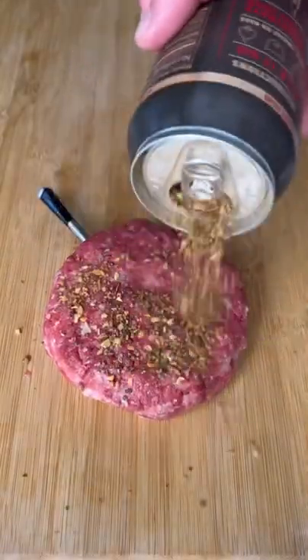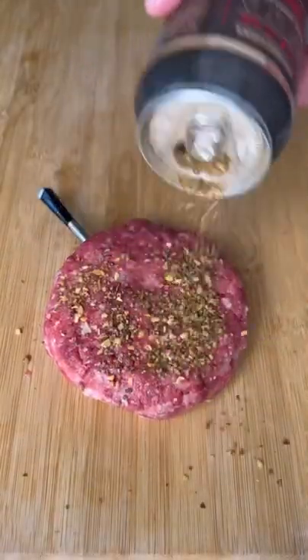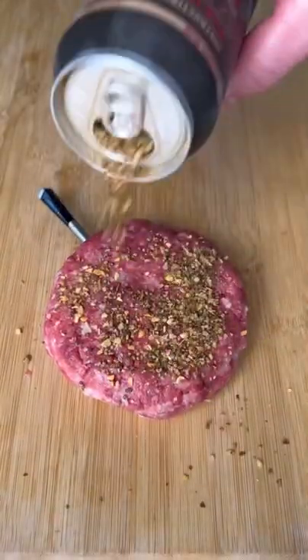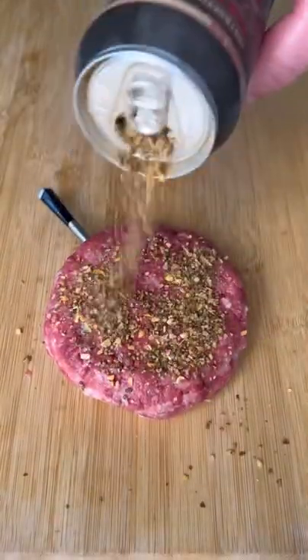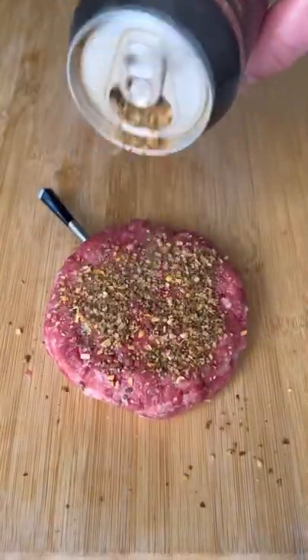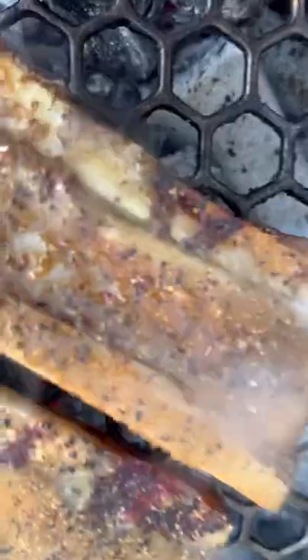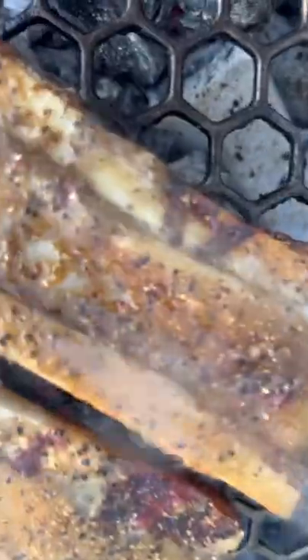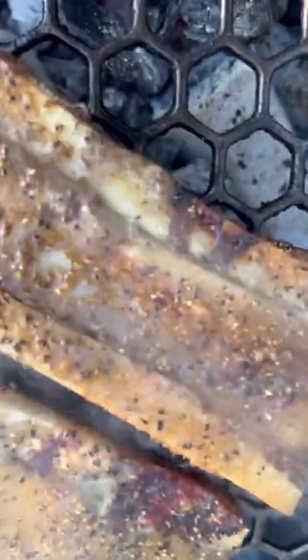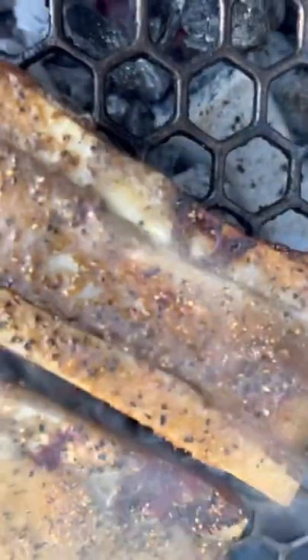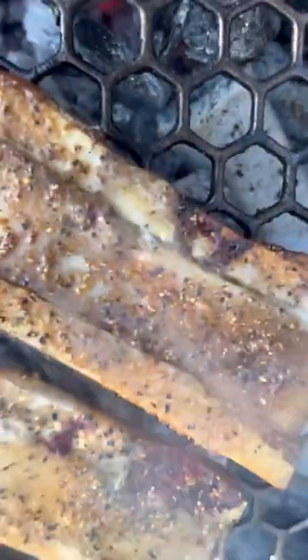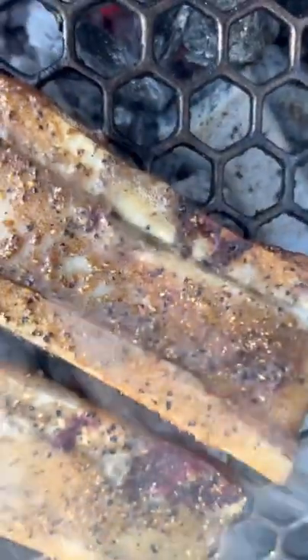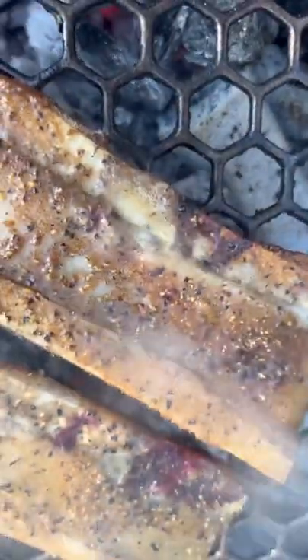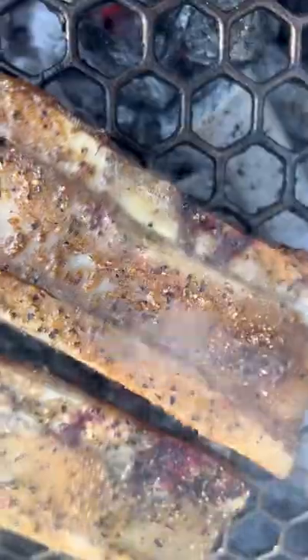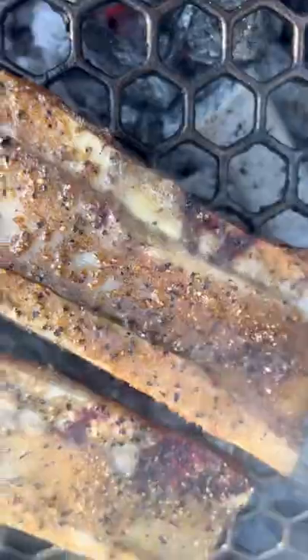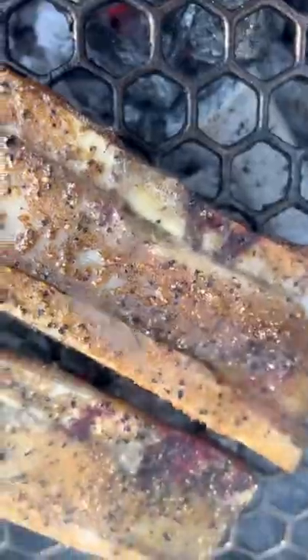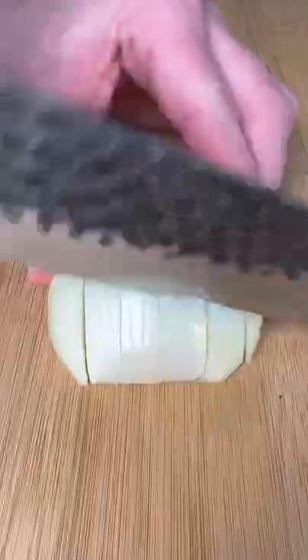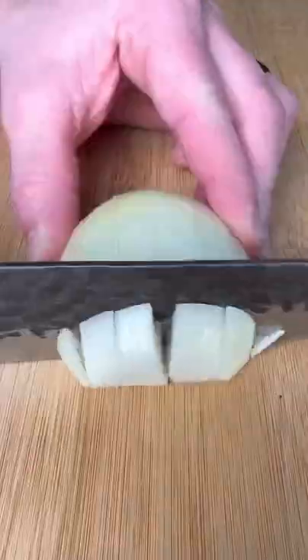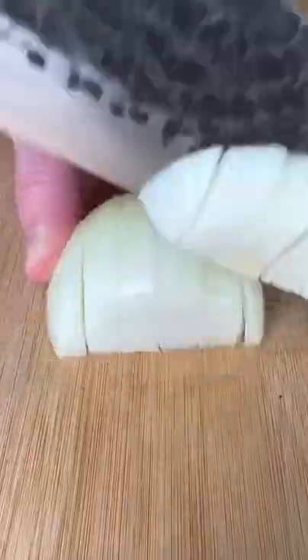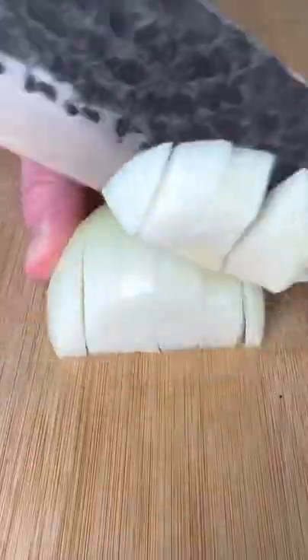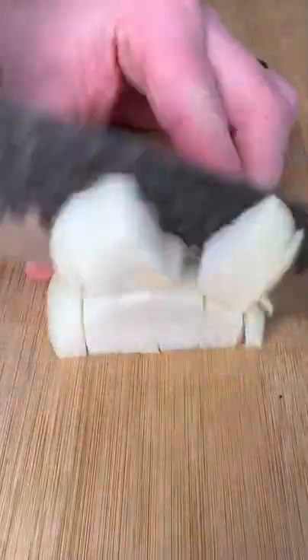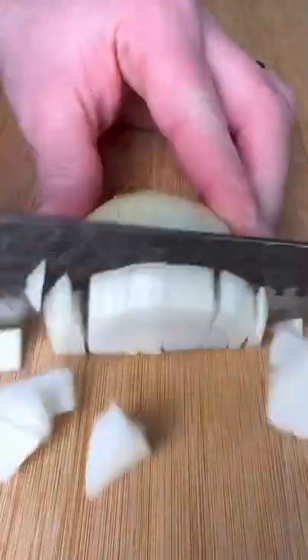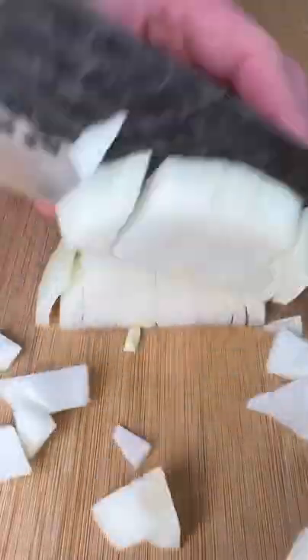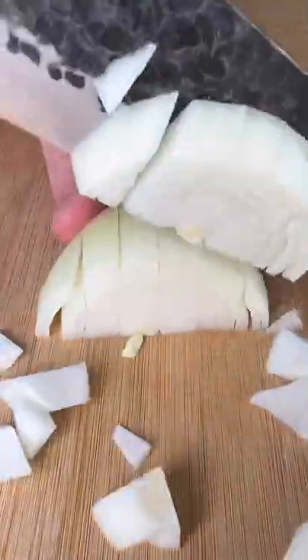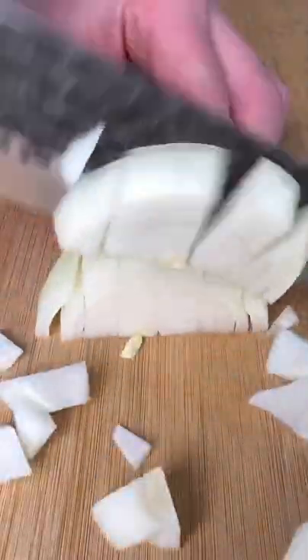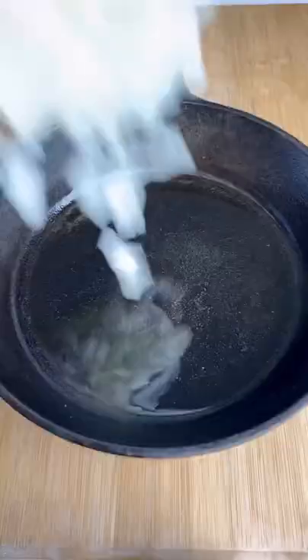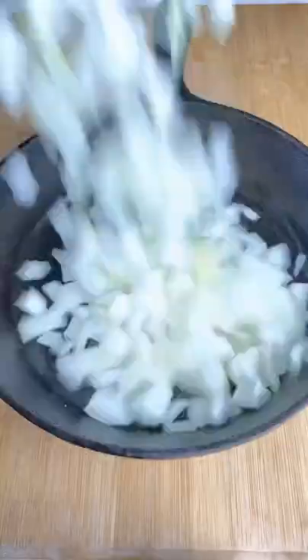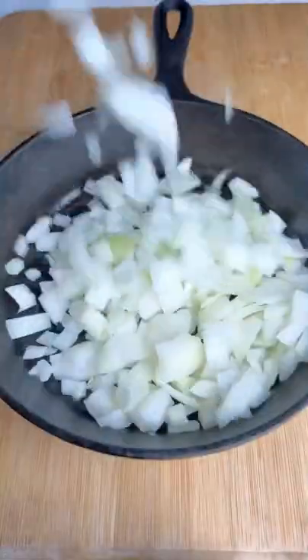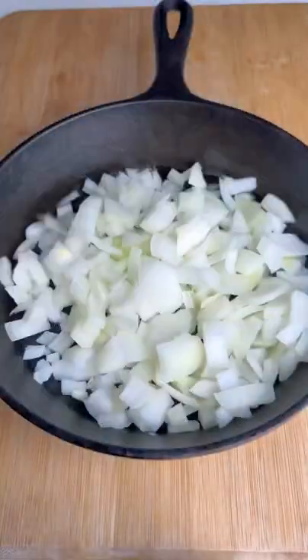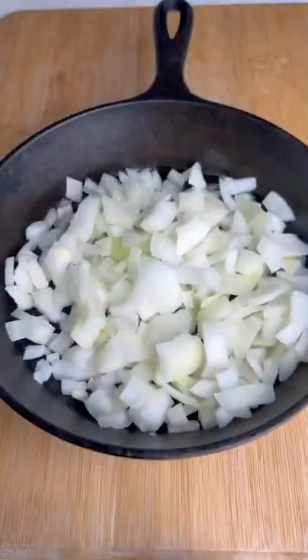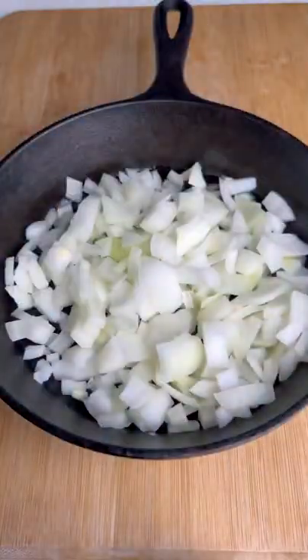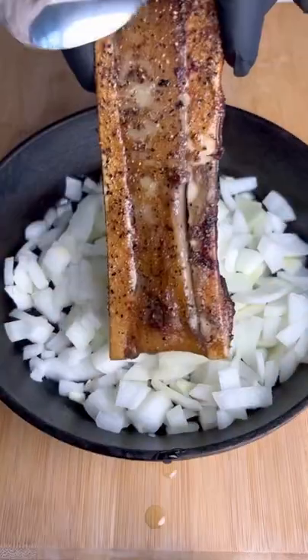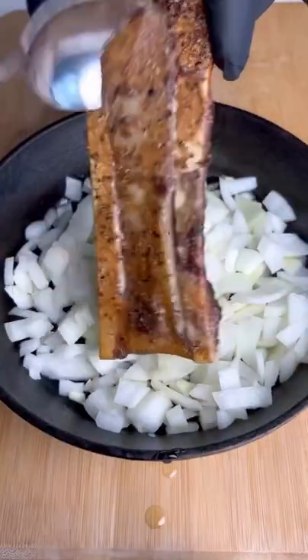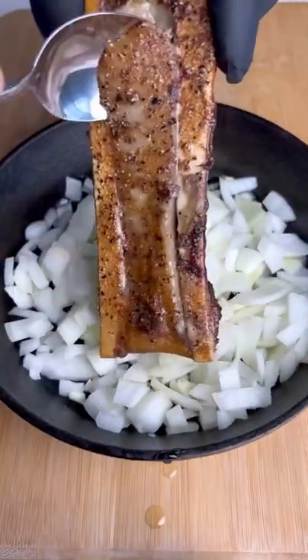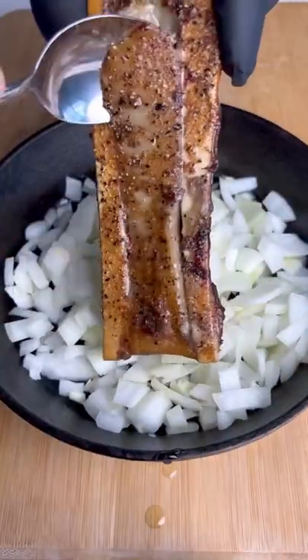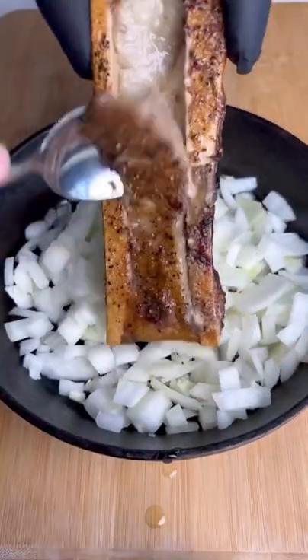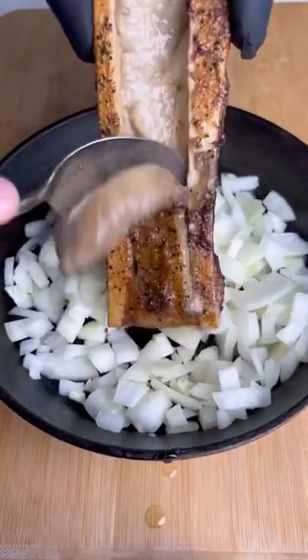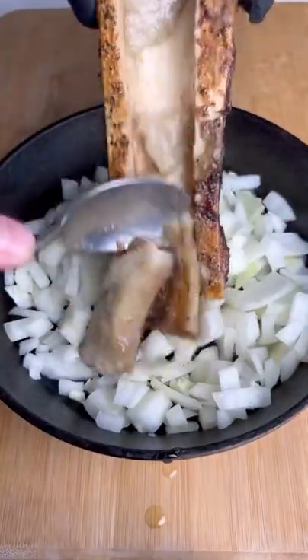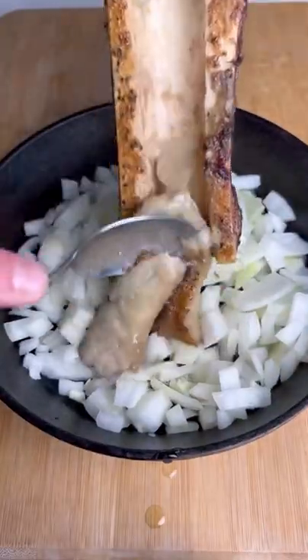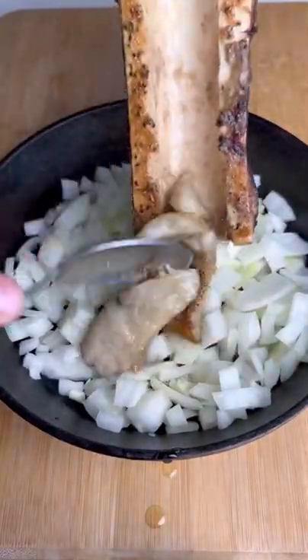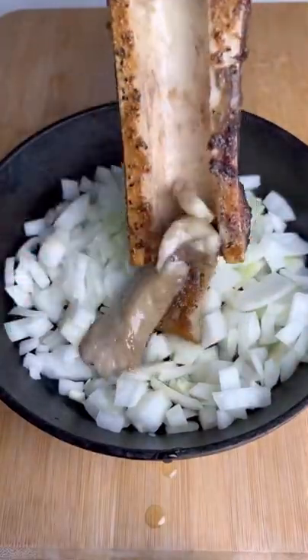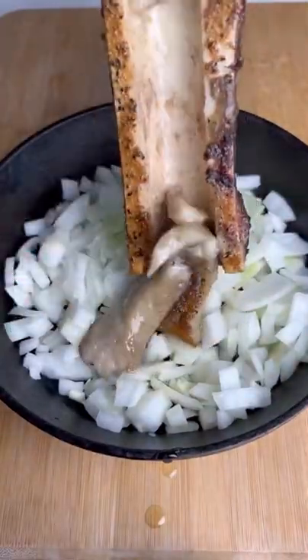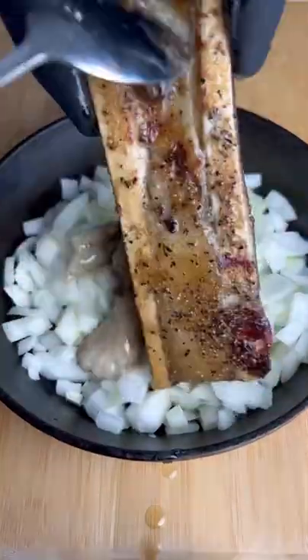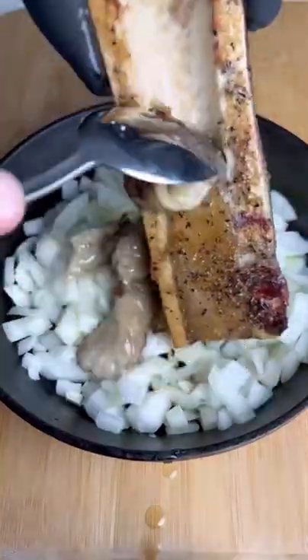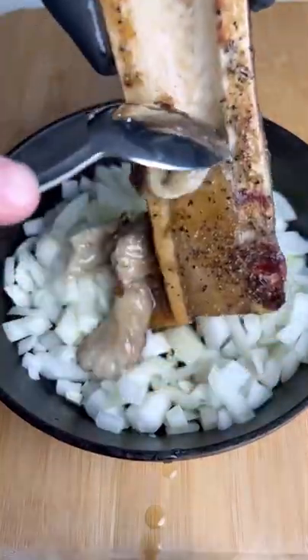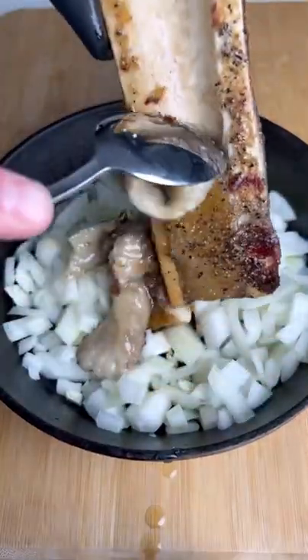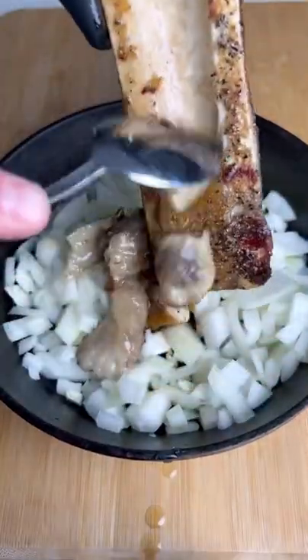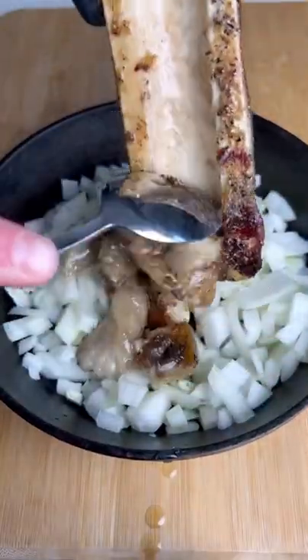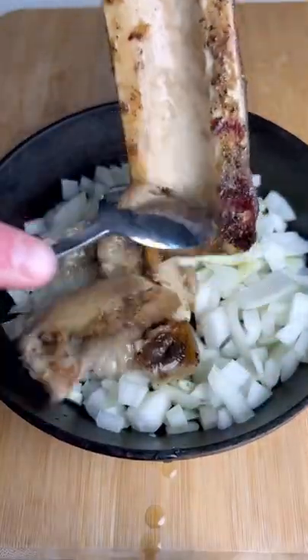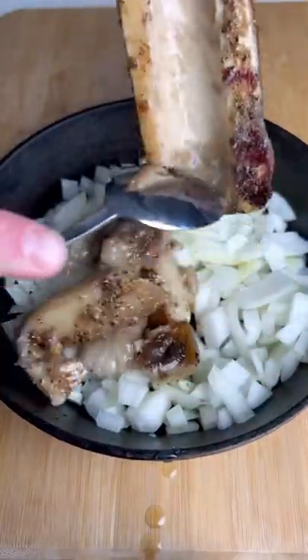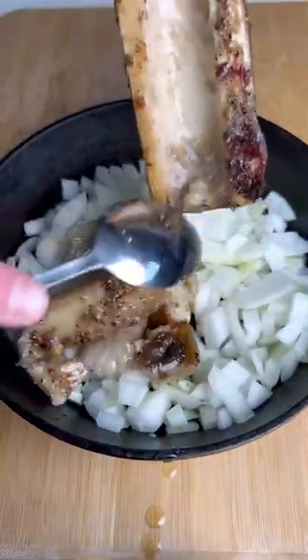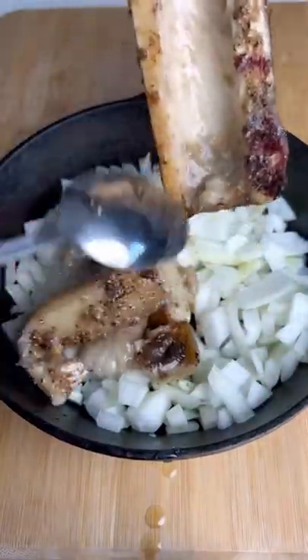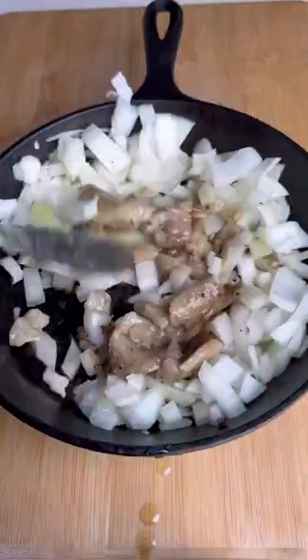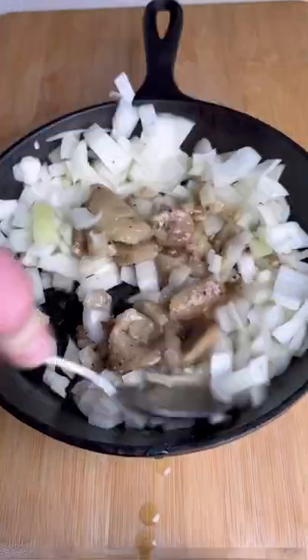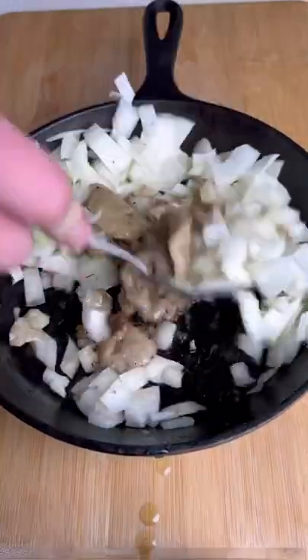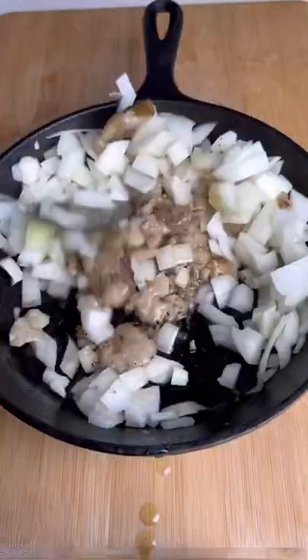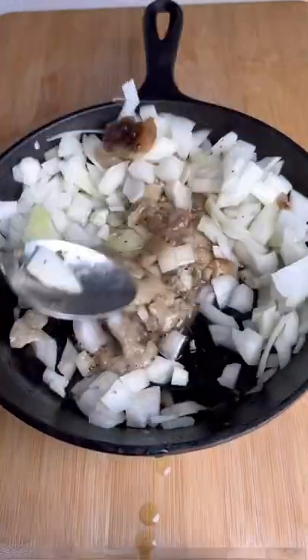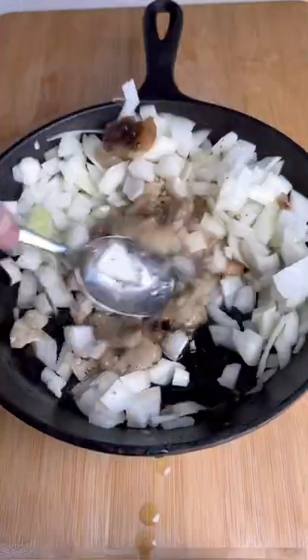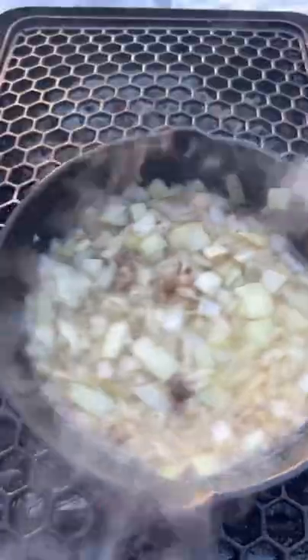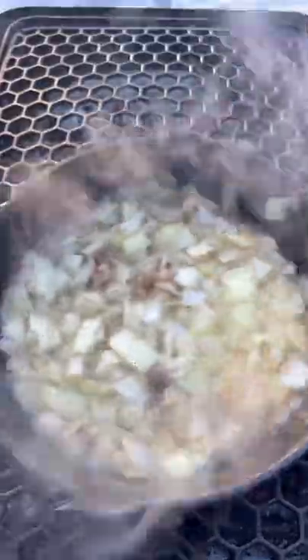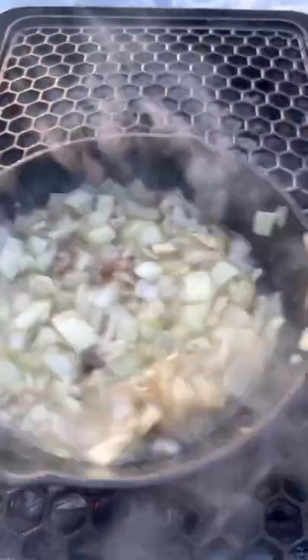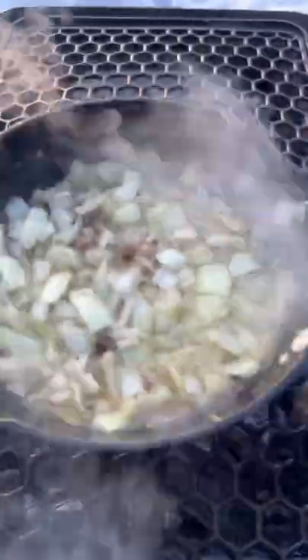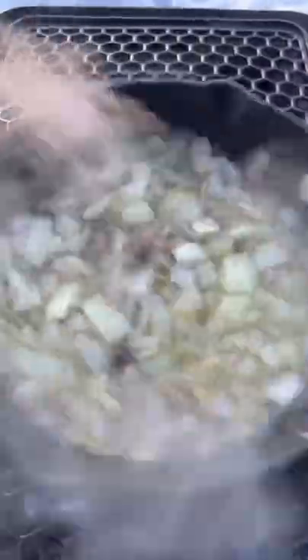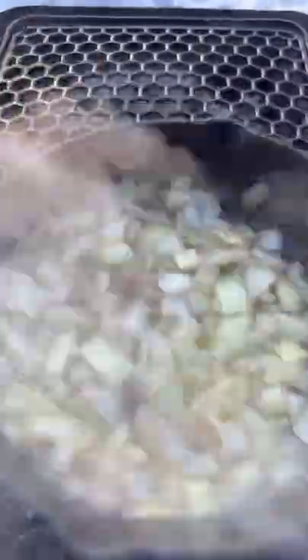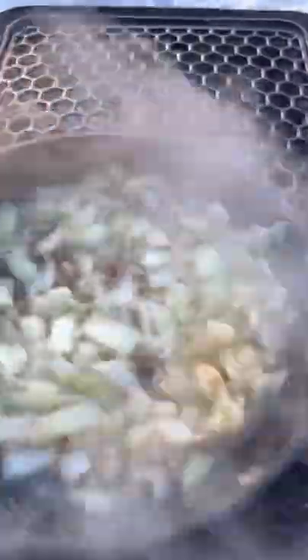Once that bone marrow is bubbling, we're going to pull it off, chop up our onions, put it in the skillet, then fry up the best onions you've ever had.